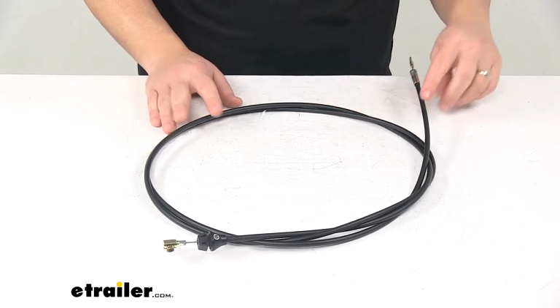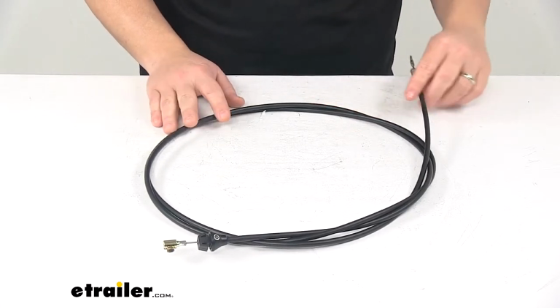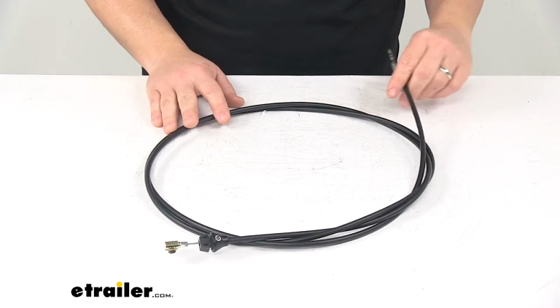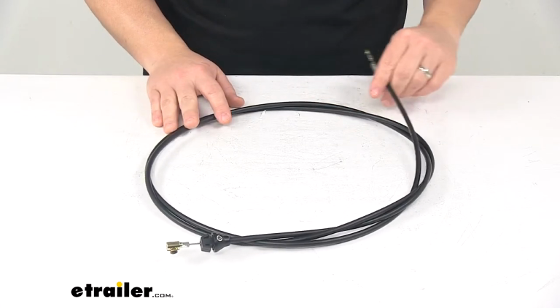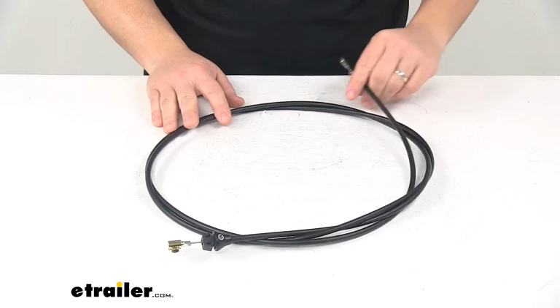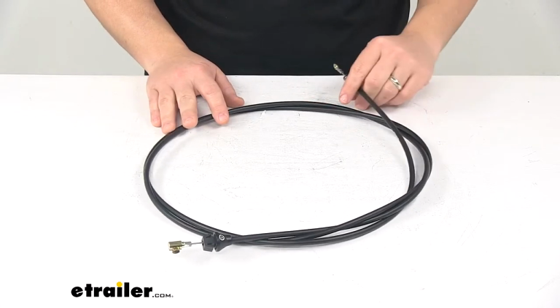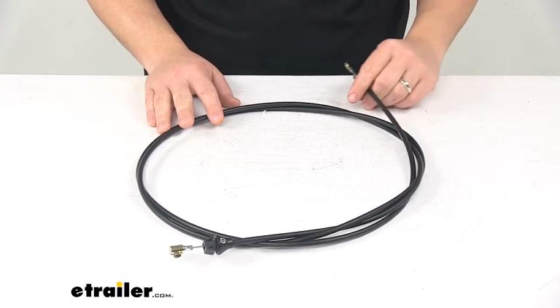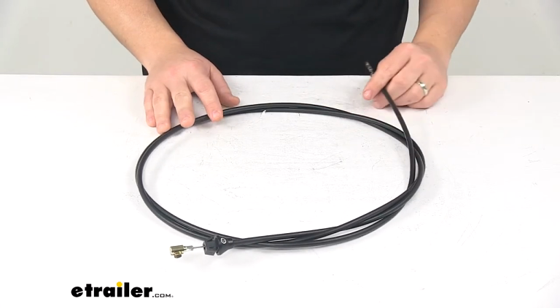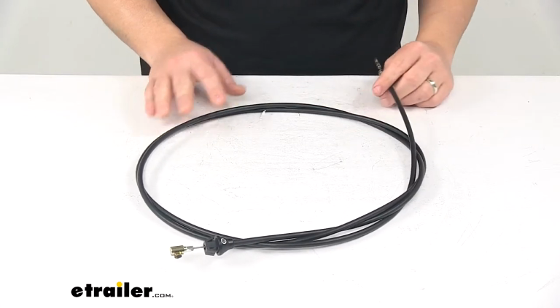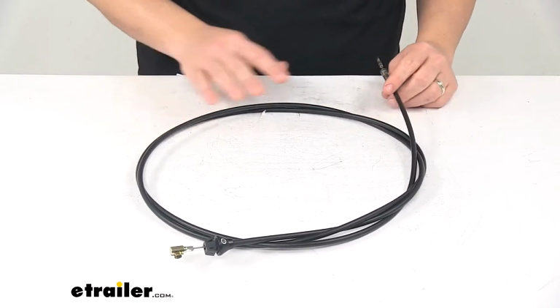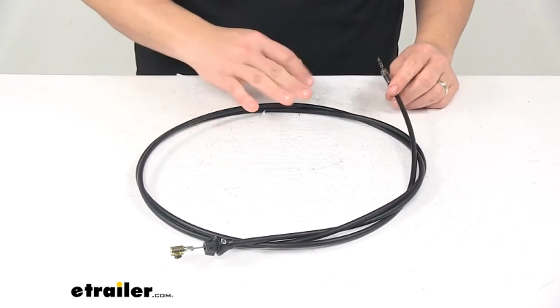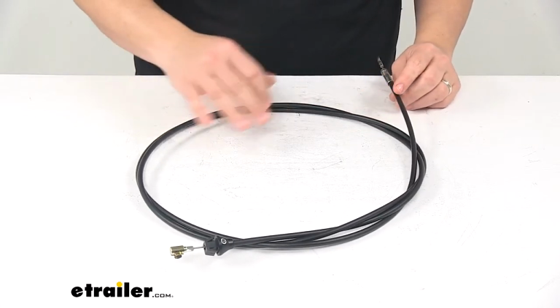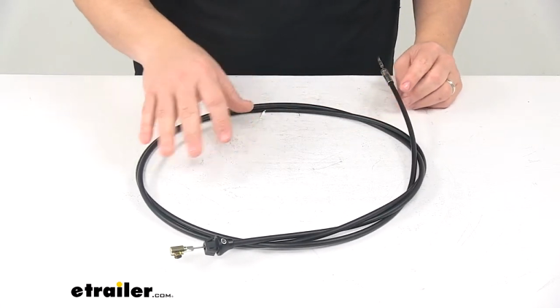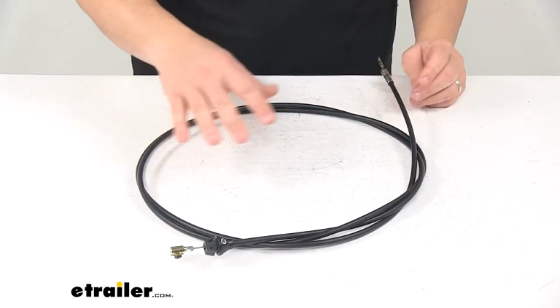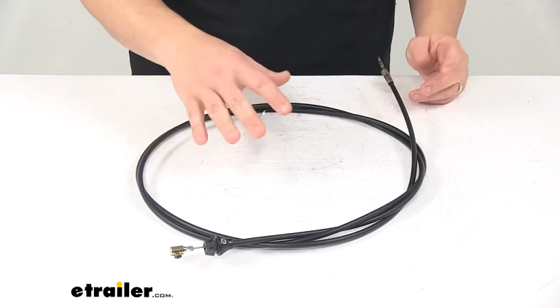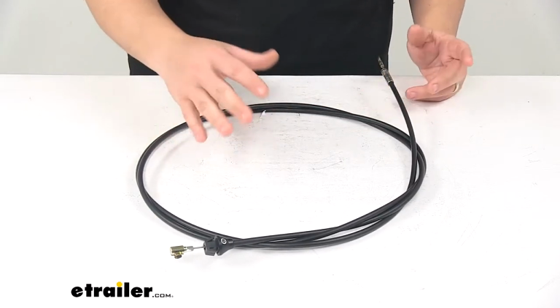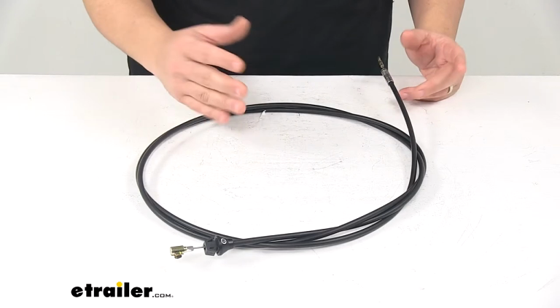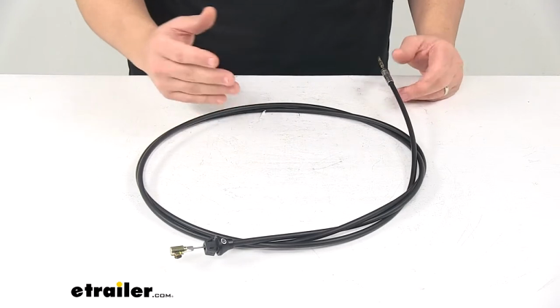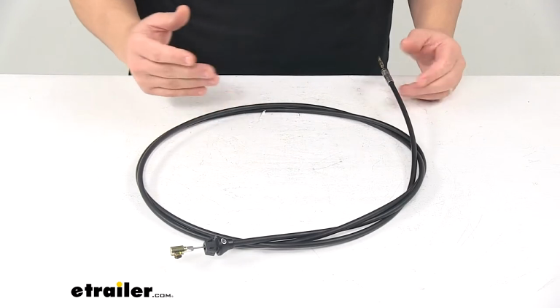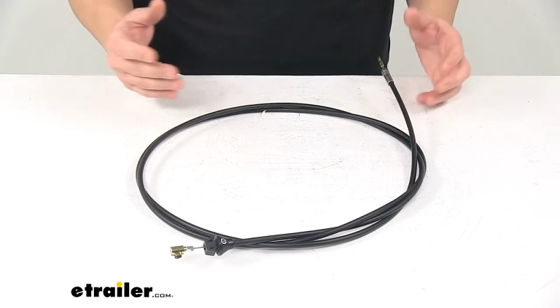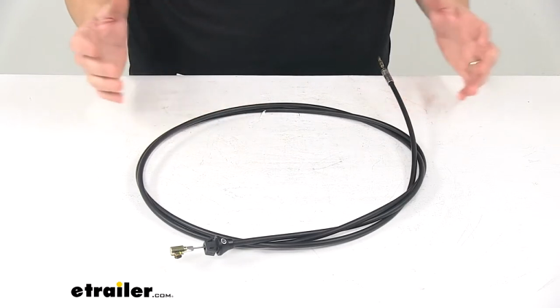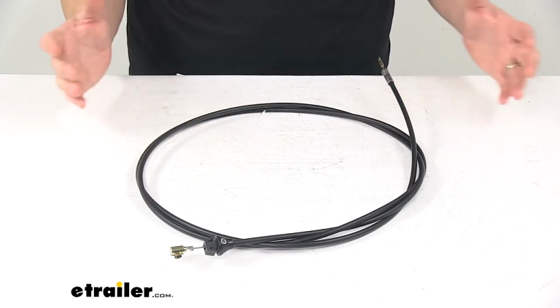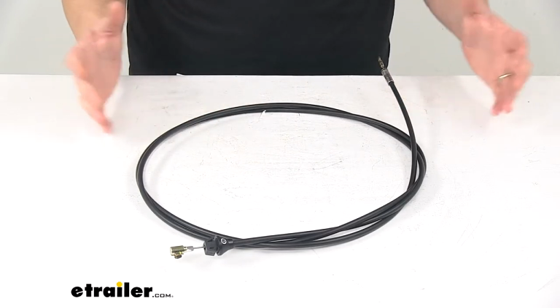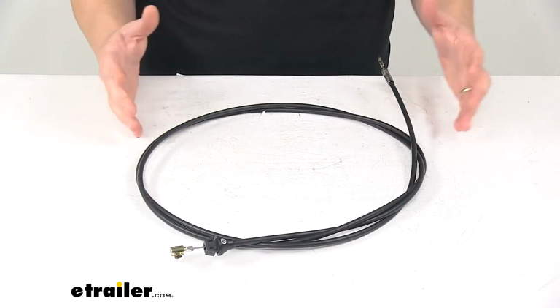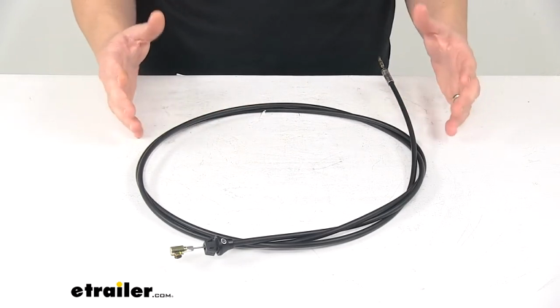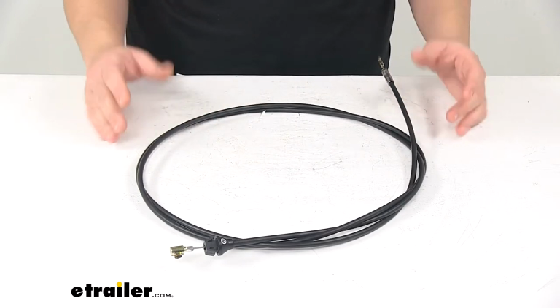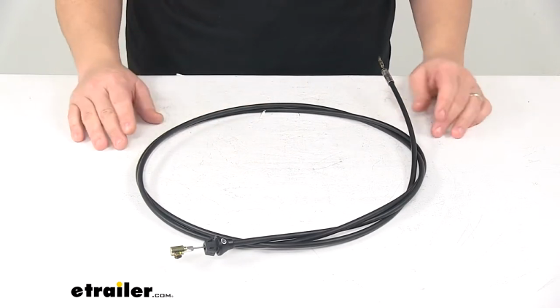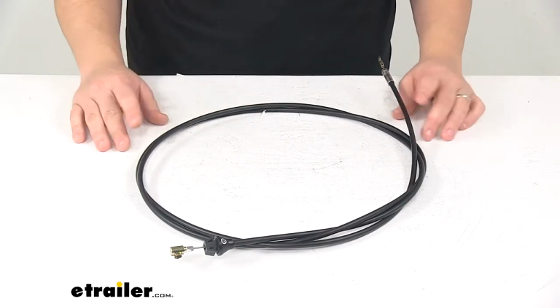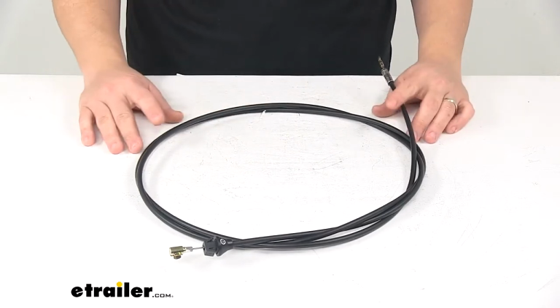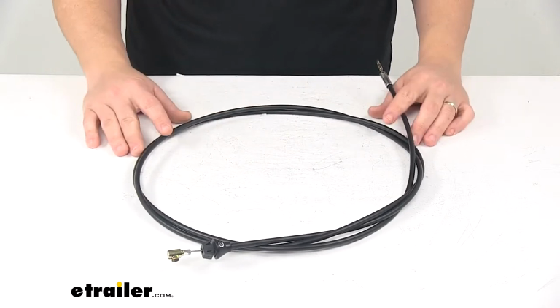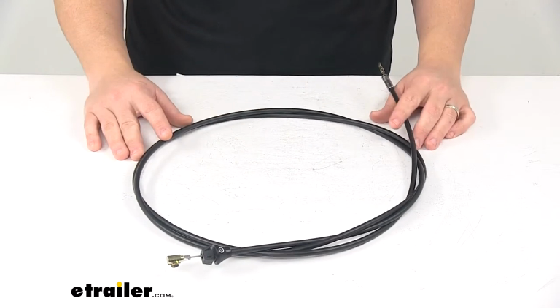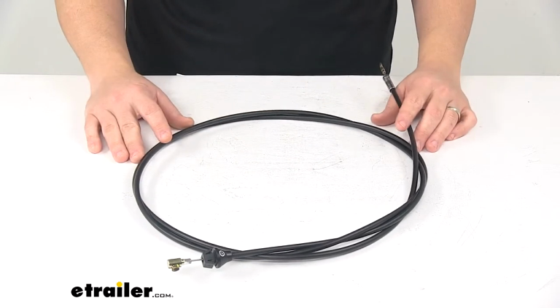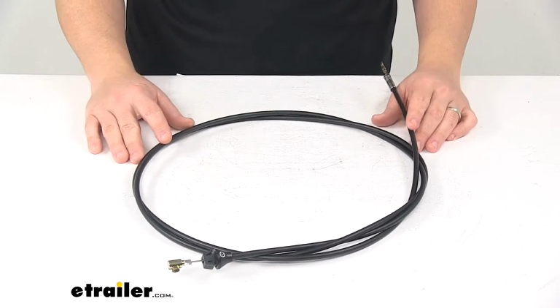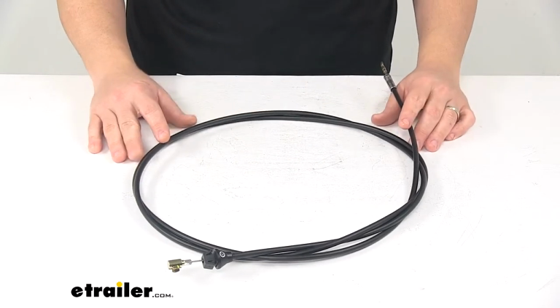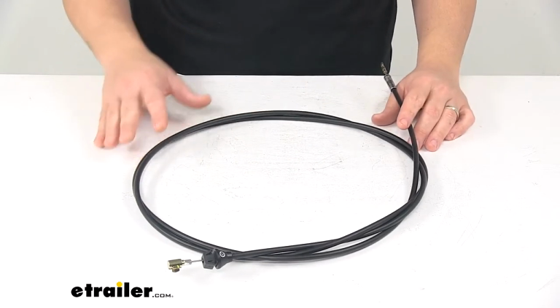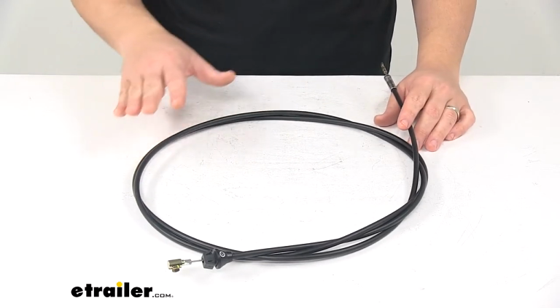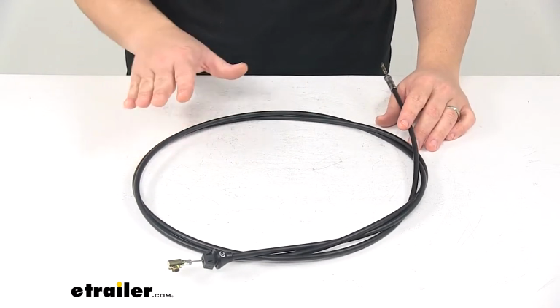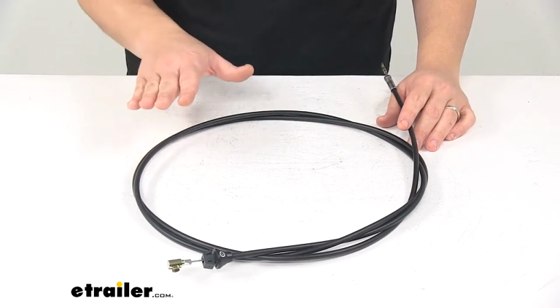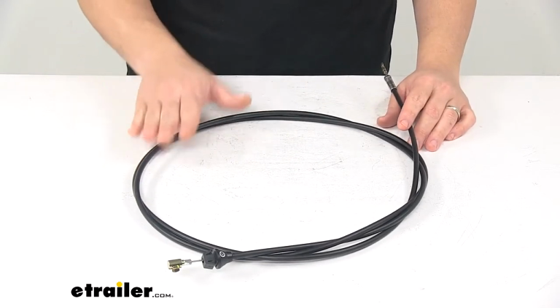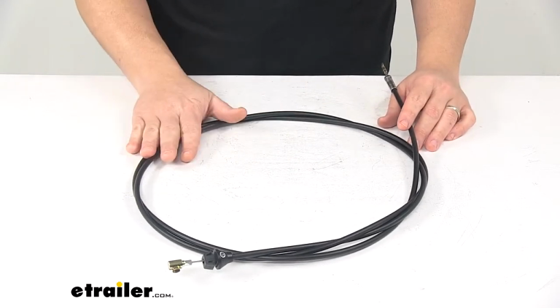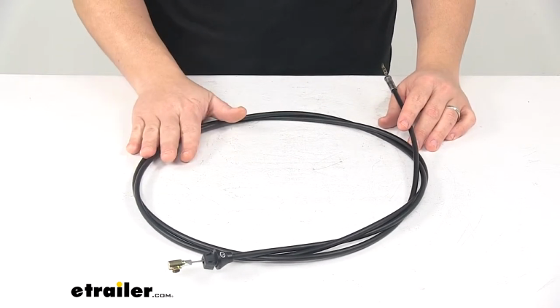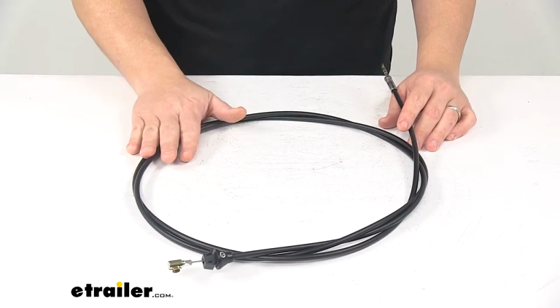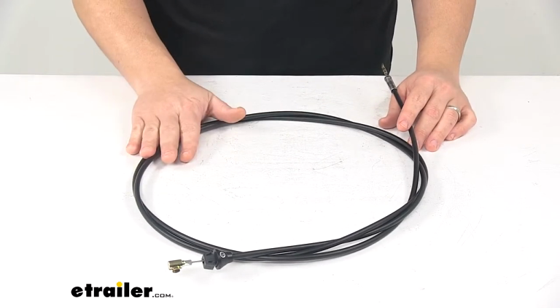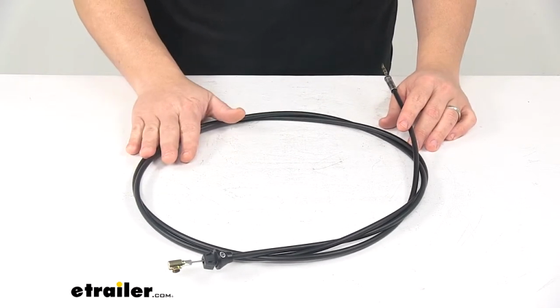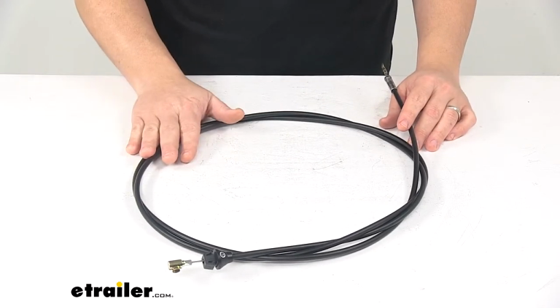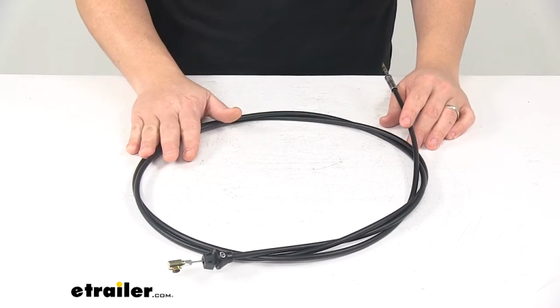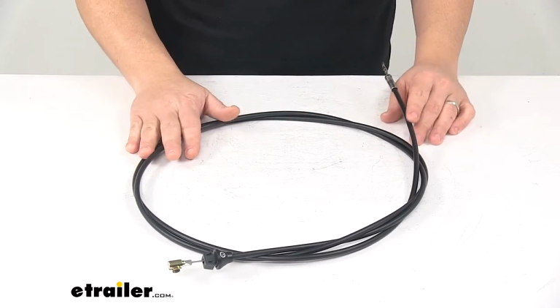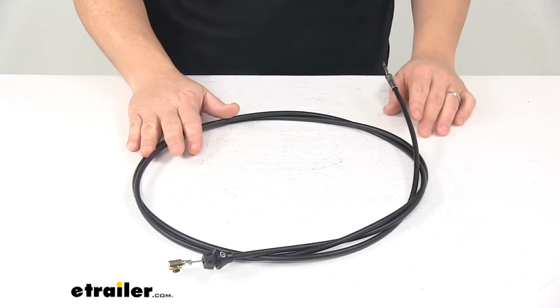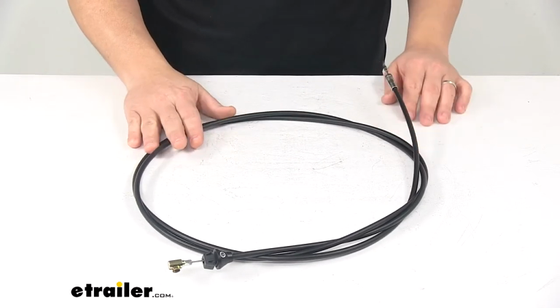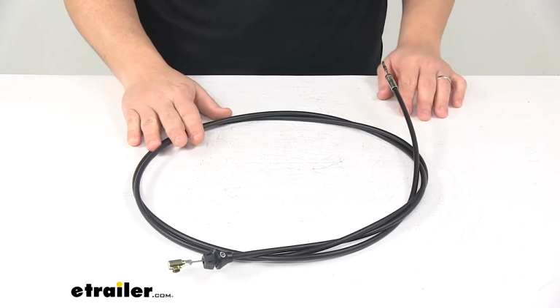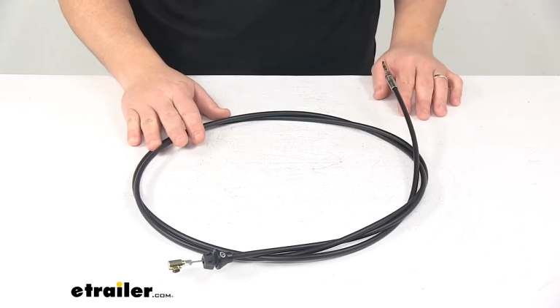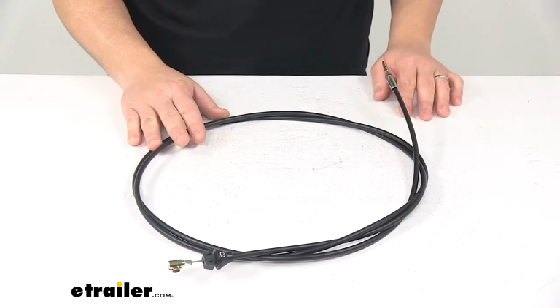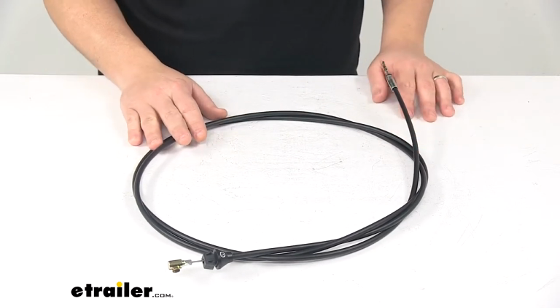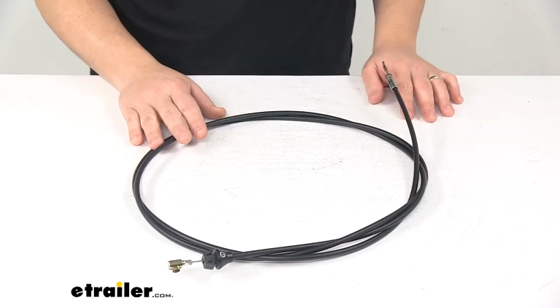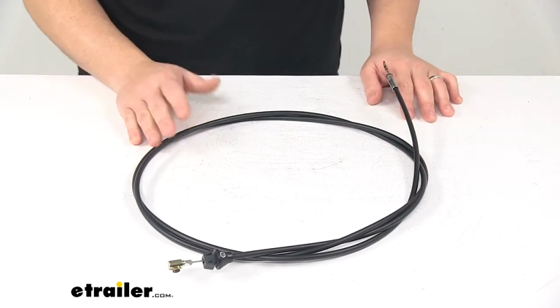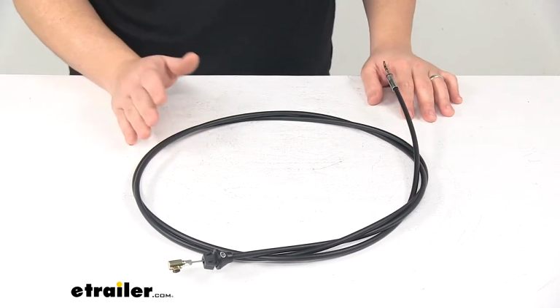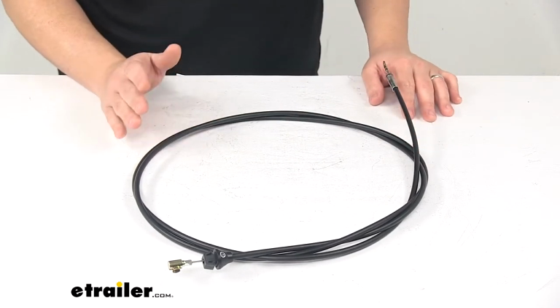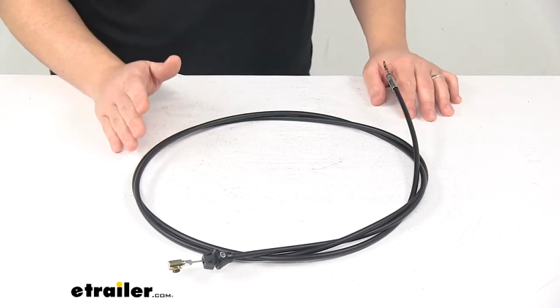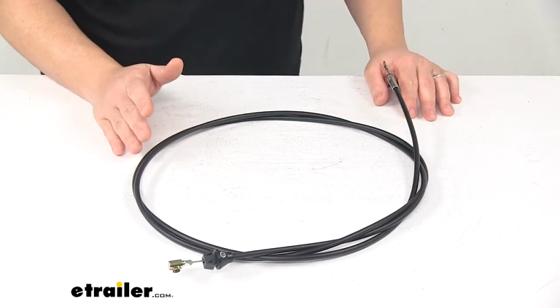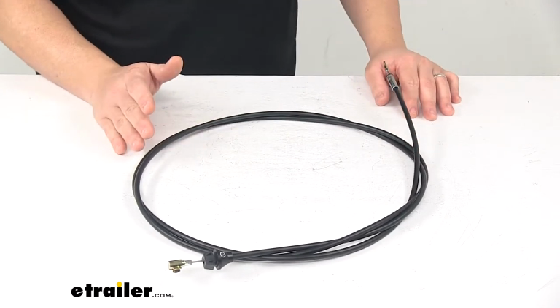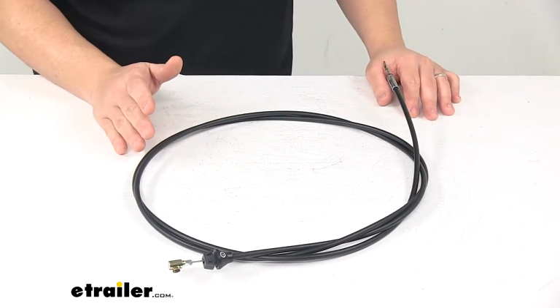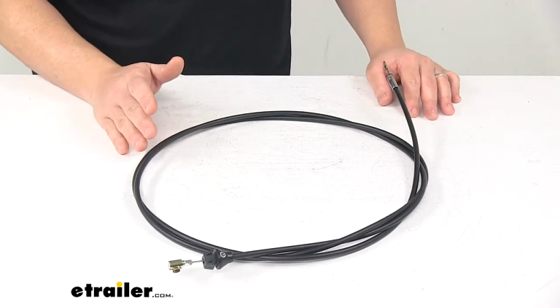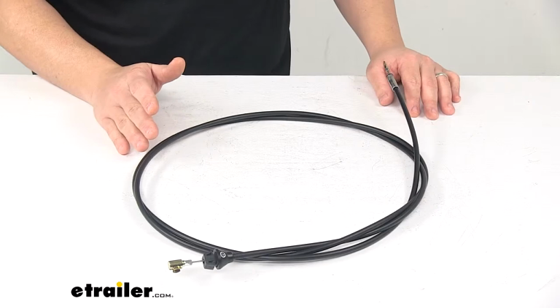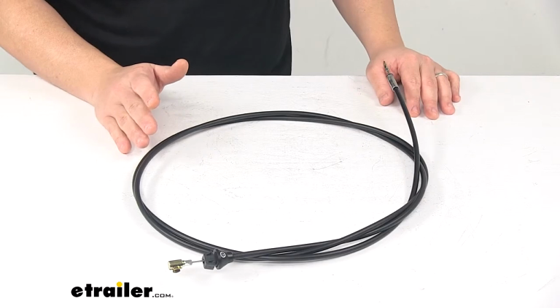We've got plenty of length here. I have it coiled up just to make it all fit on the table. This measures 108 inches long, which is 9 feet.